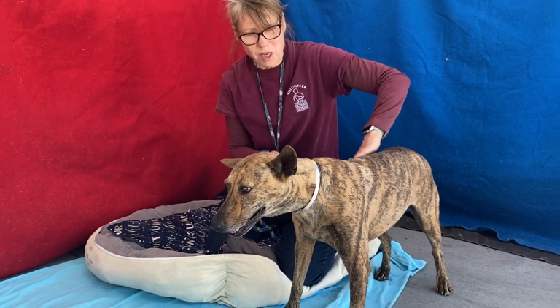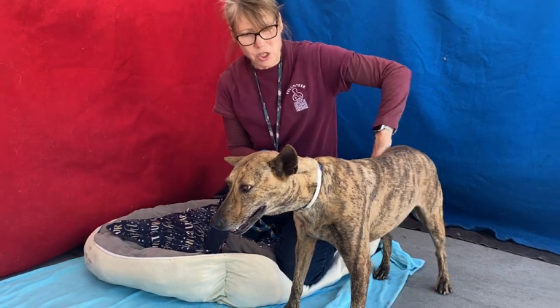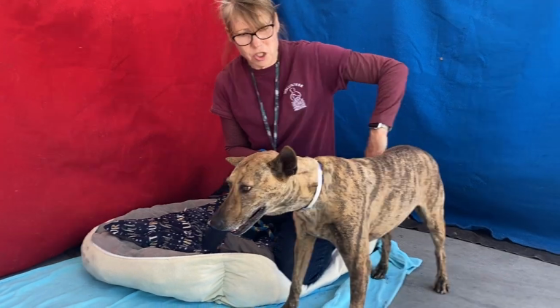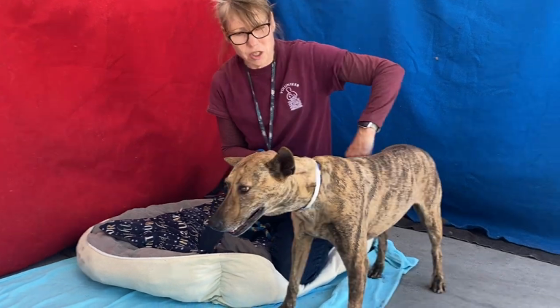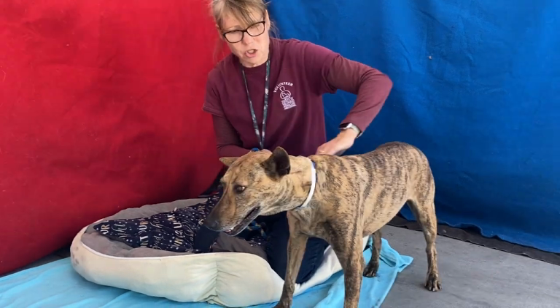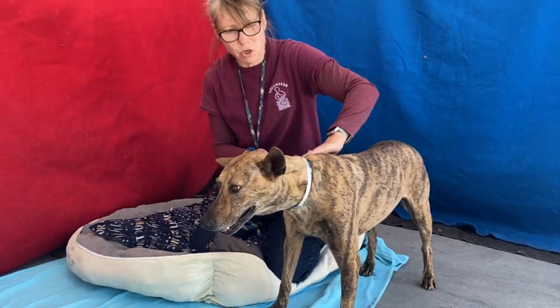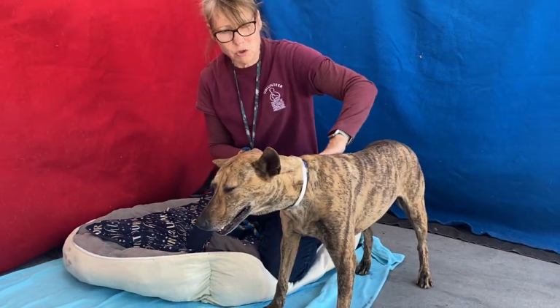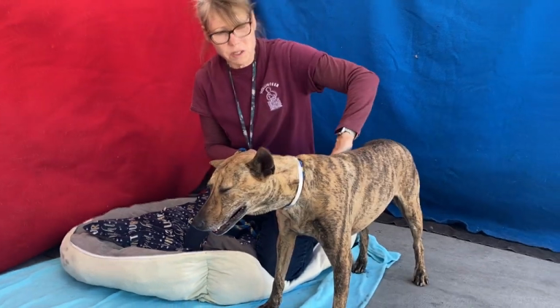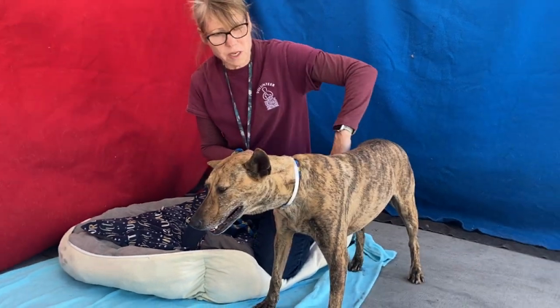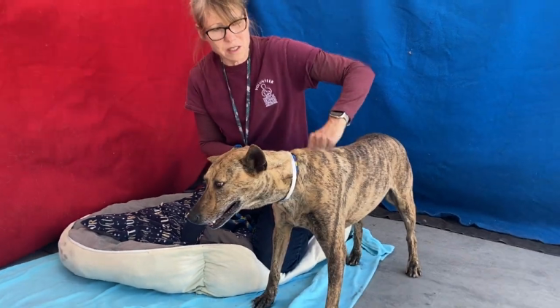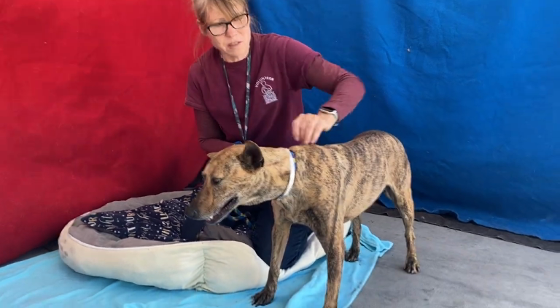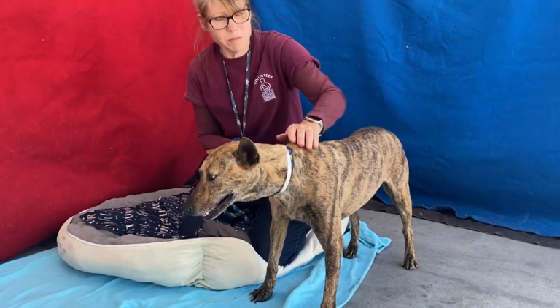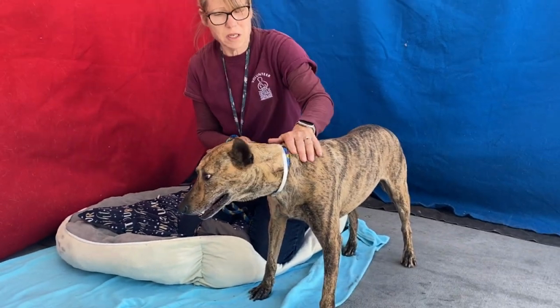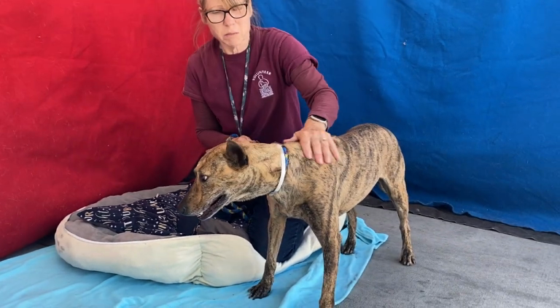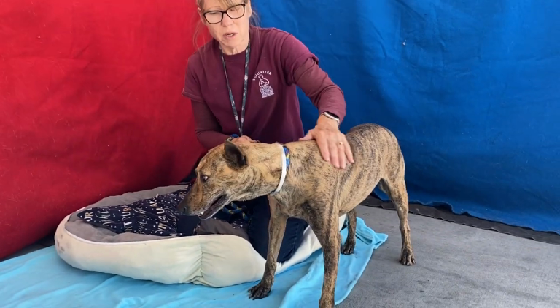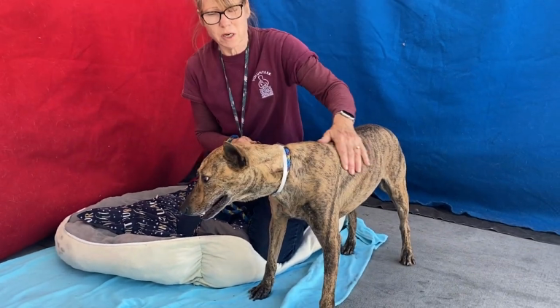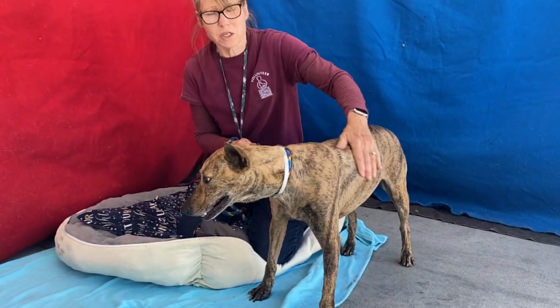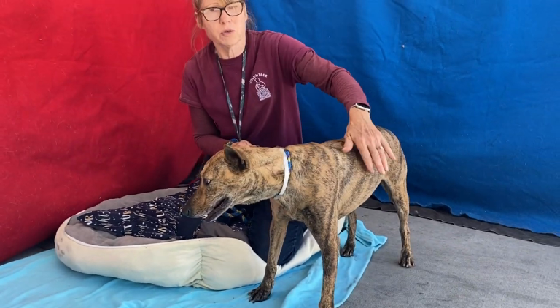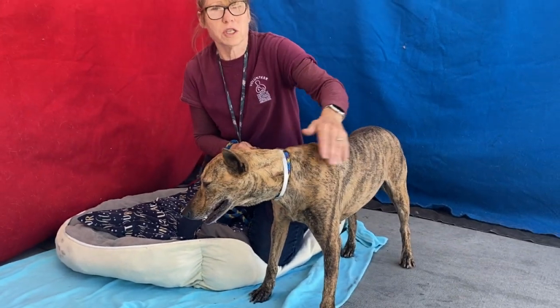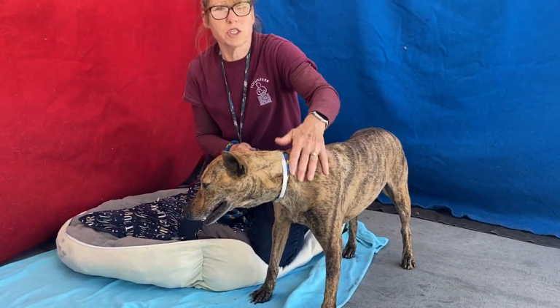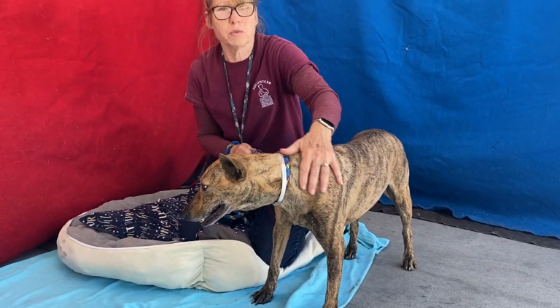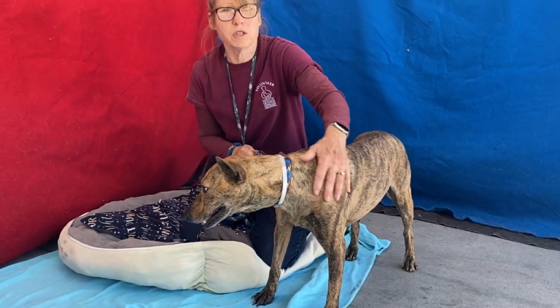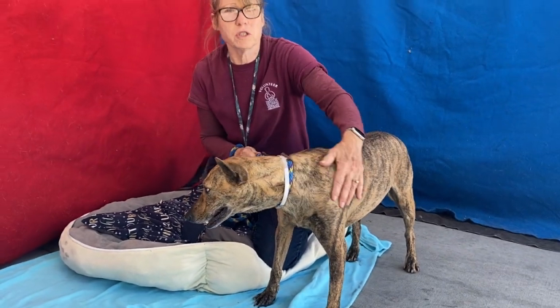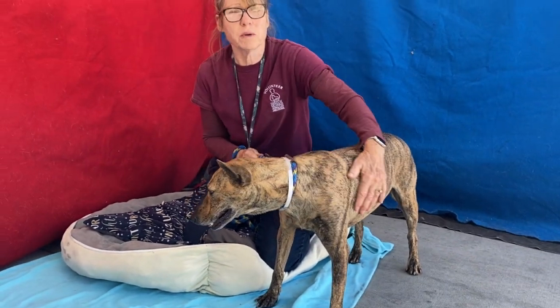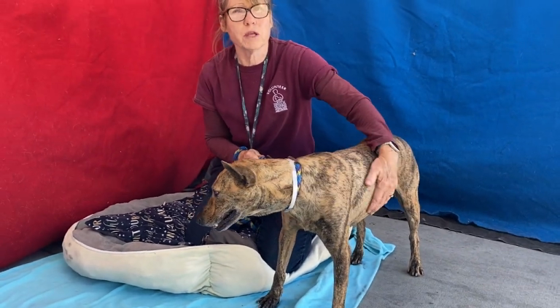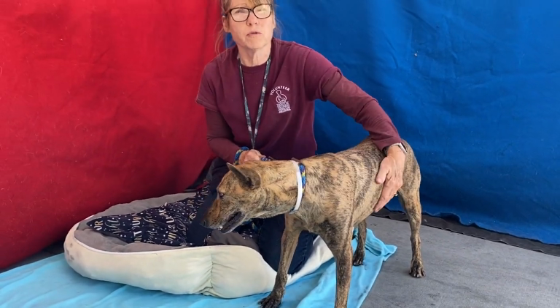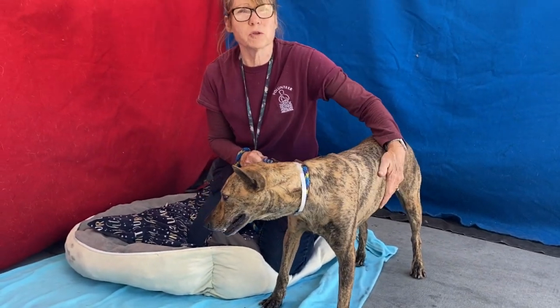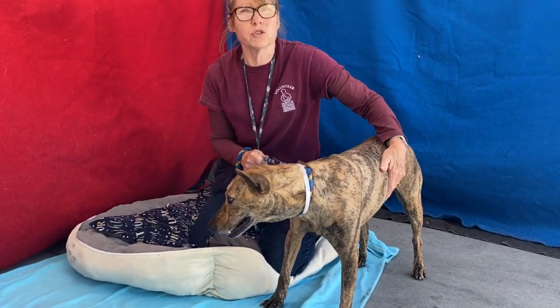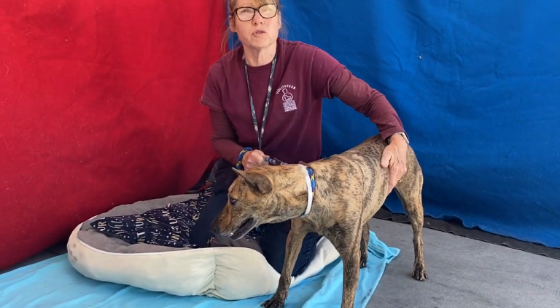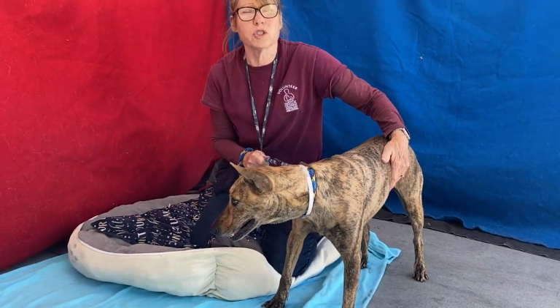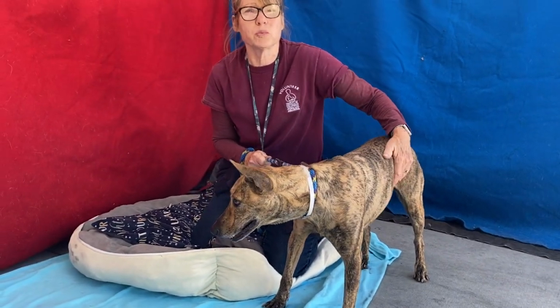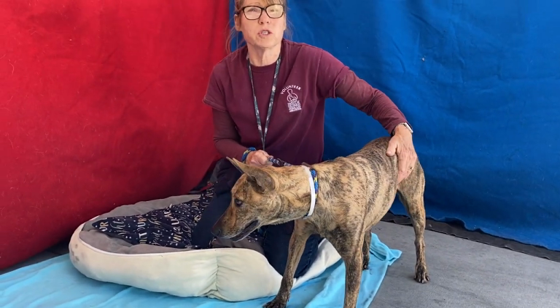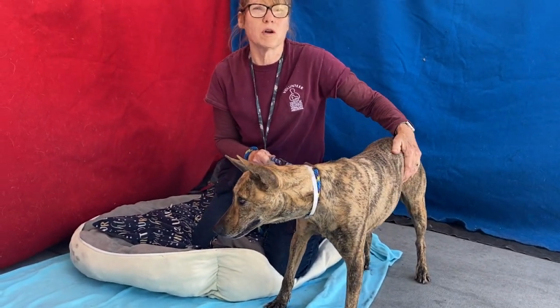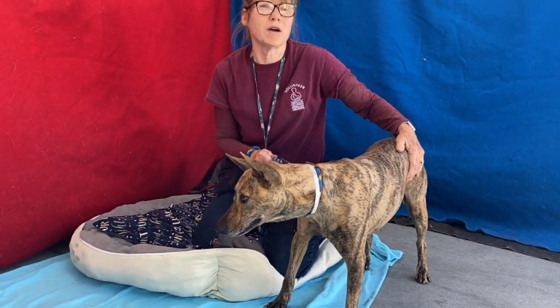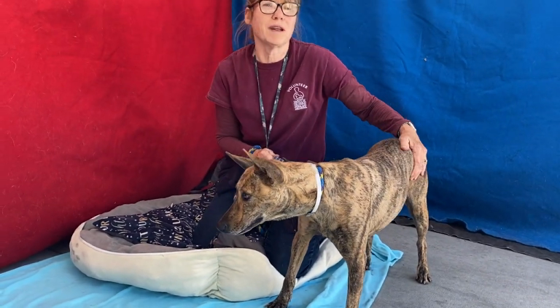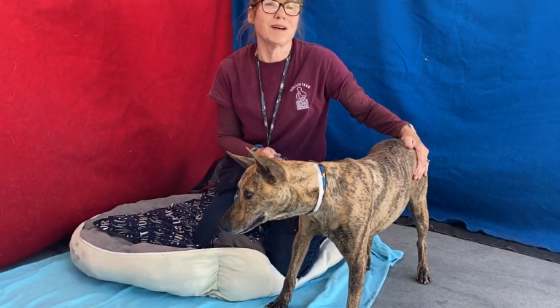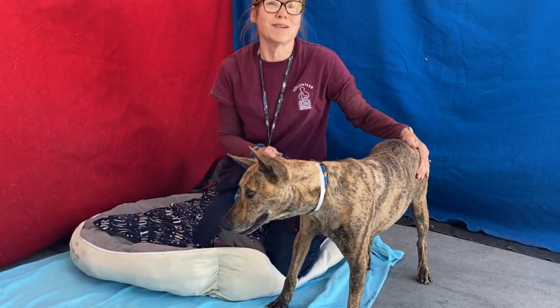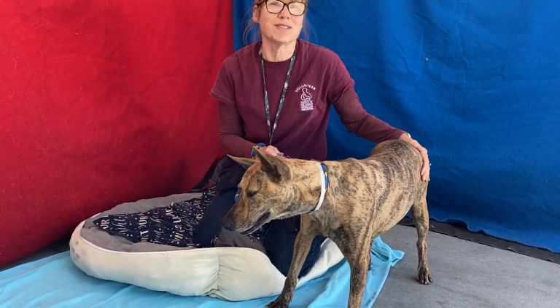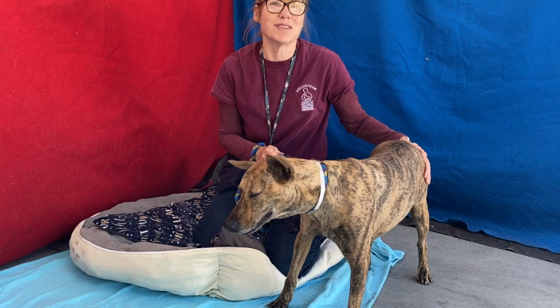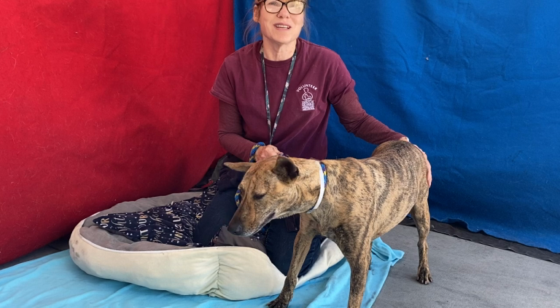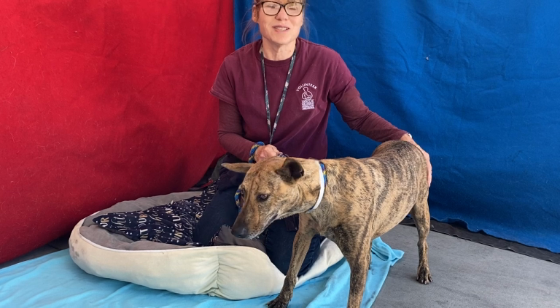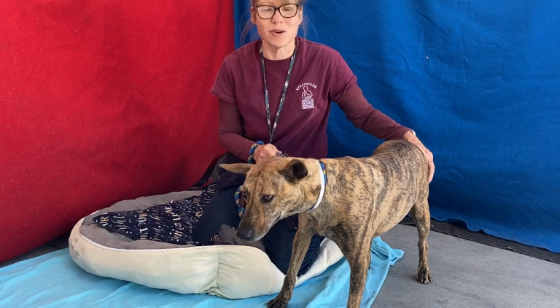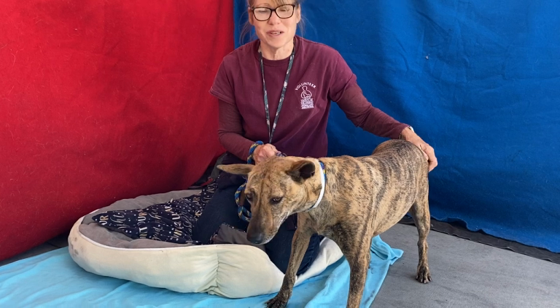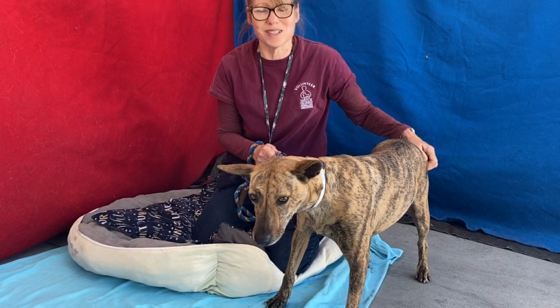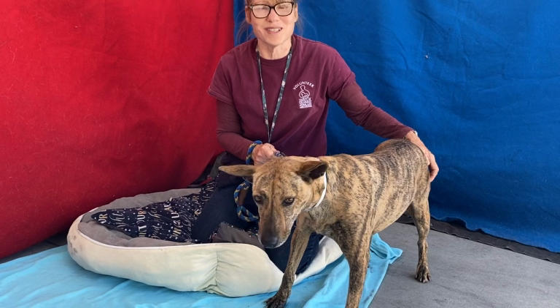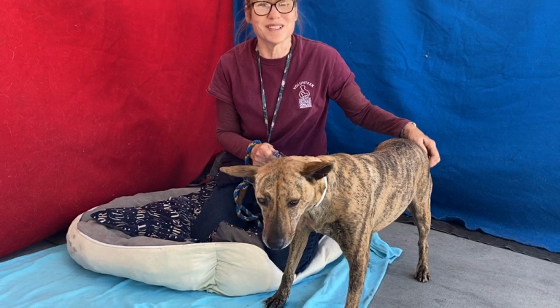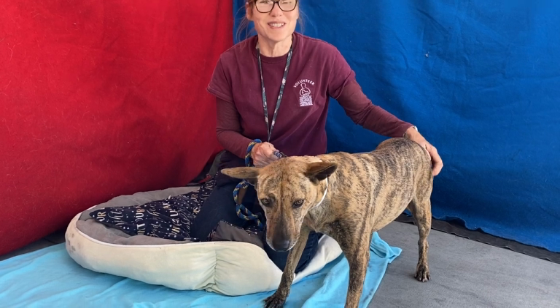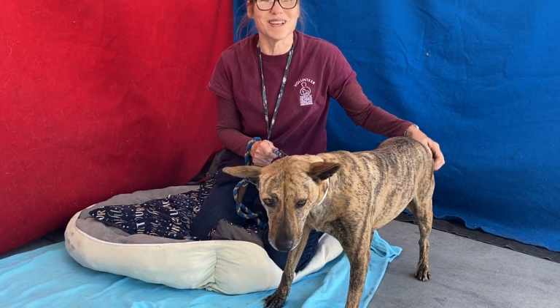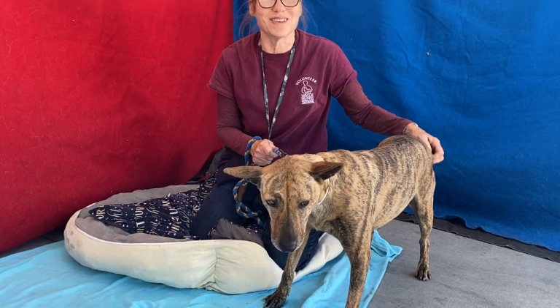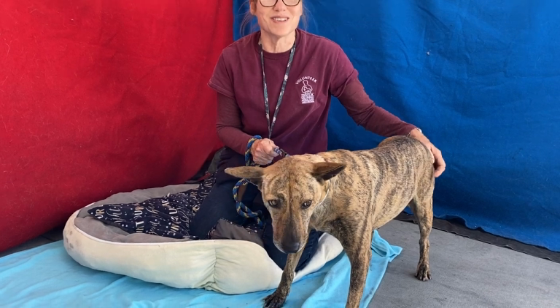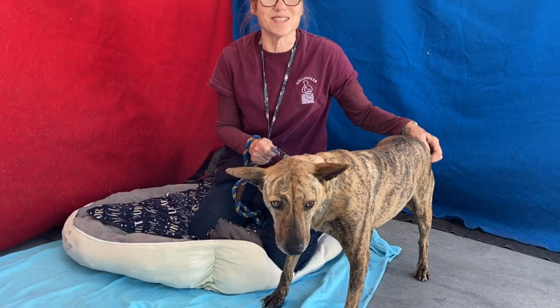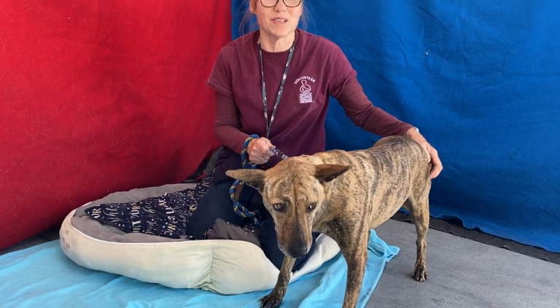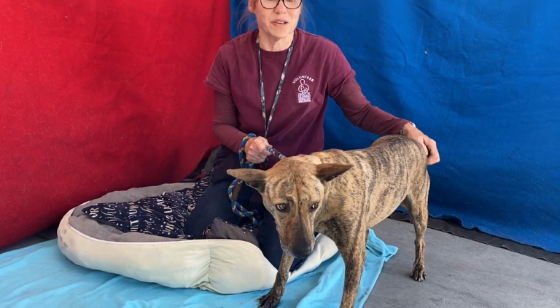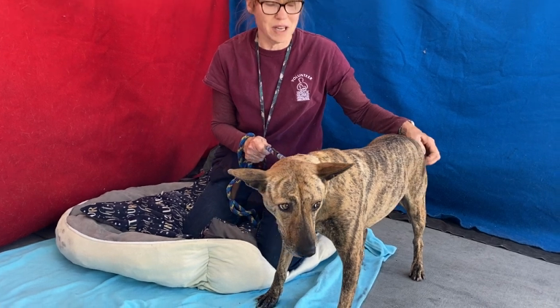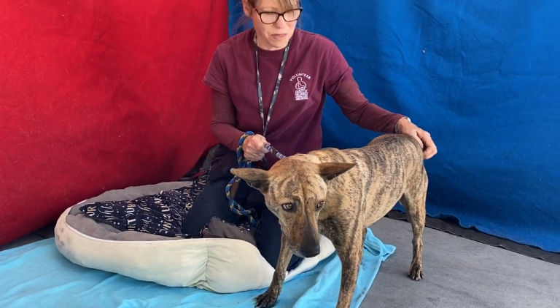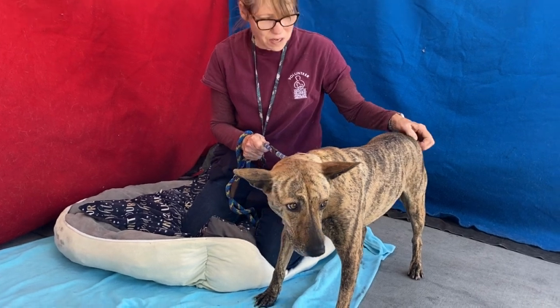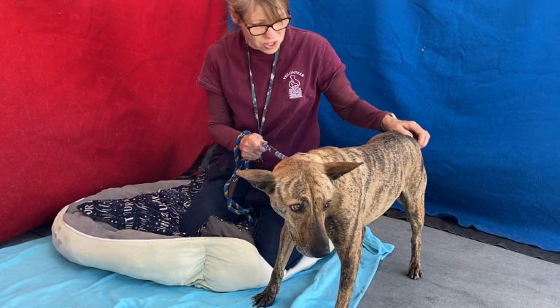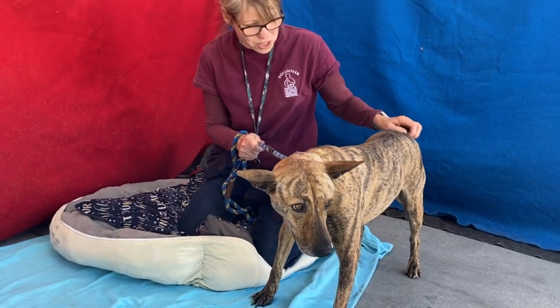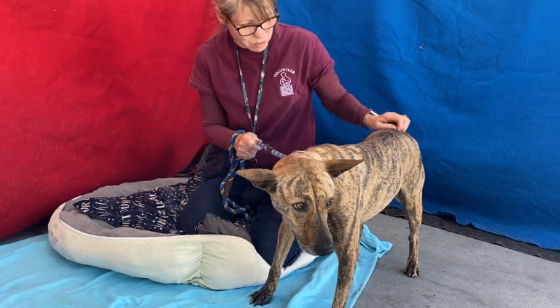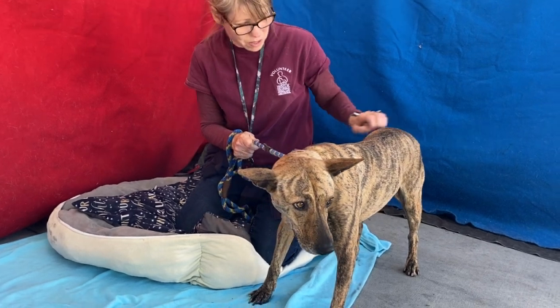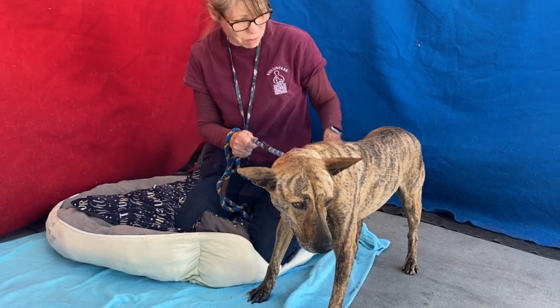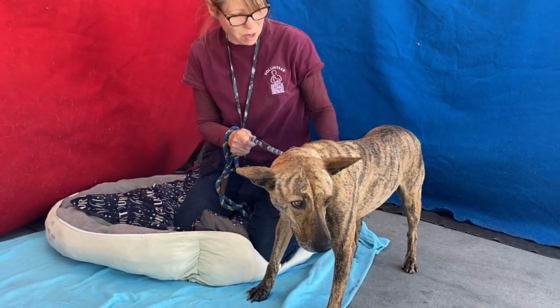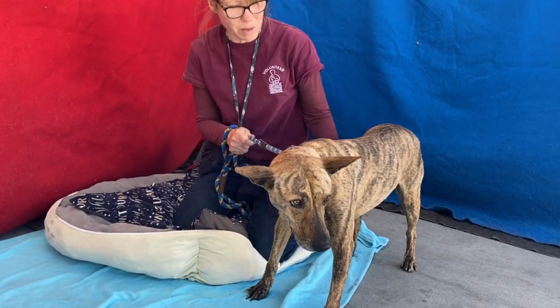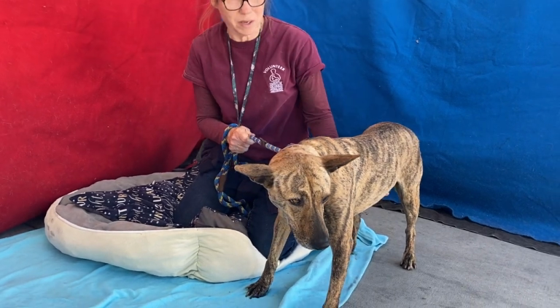She showed signs of being potty trained — she went to the bathroom as soon as we got out, so that's always a good sign. And I think she's been a mommy.